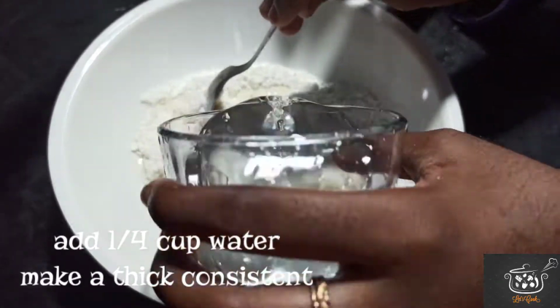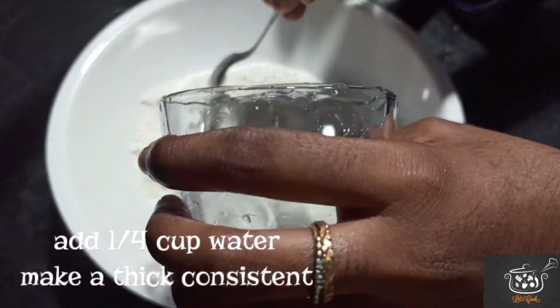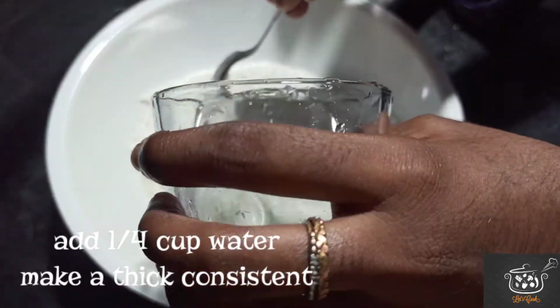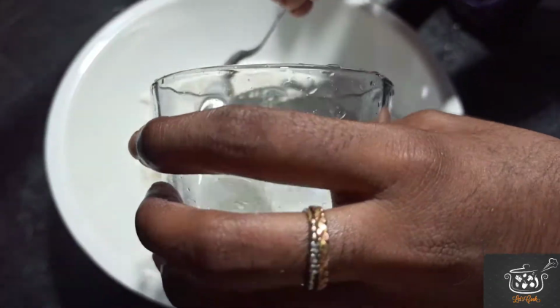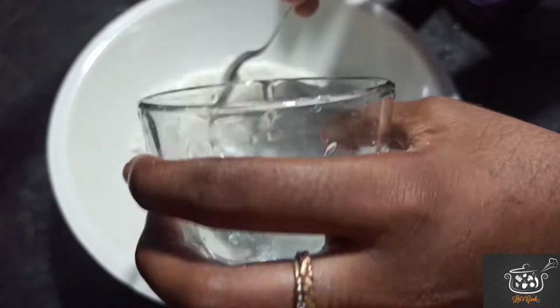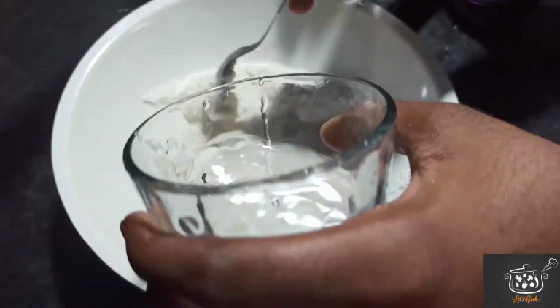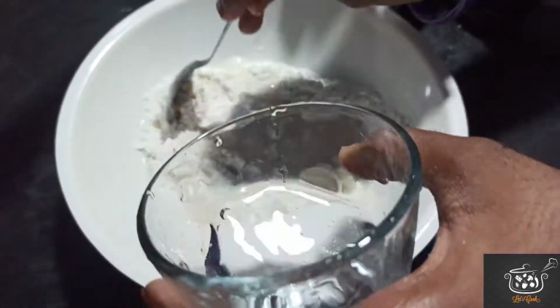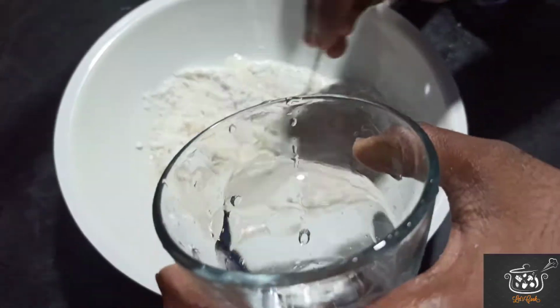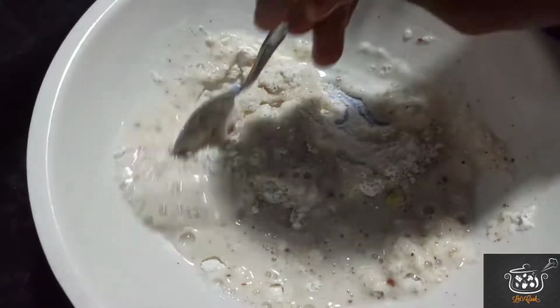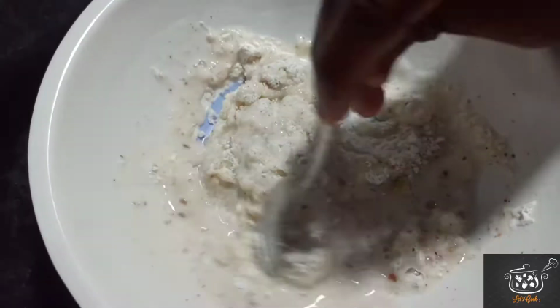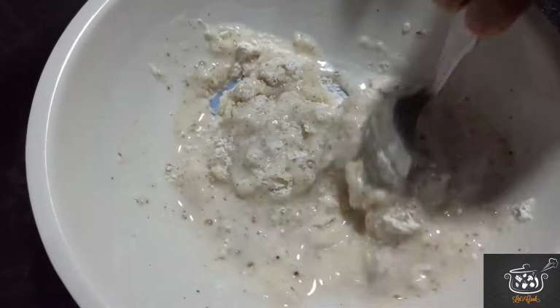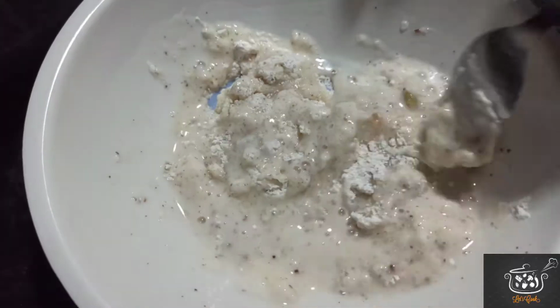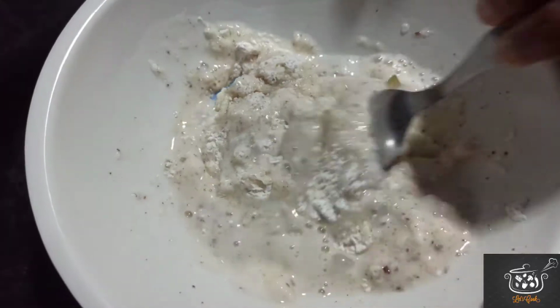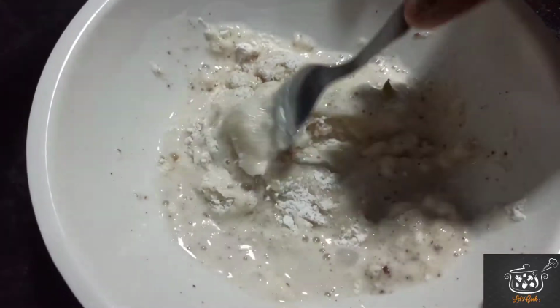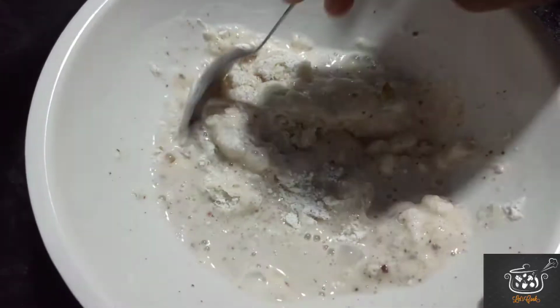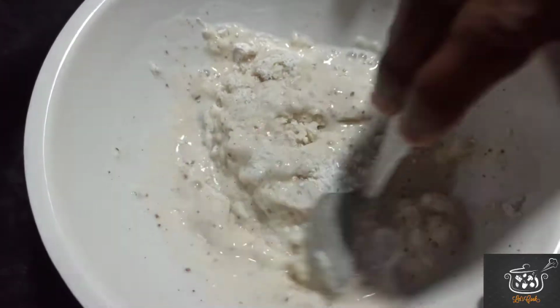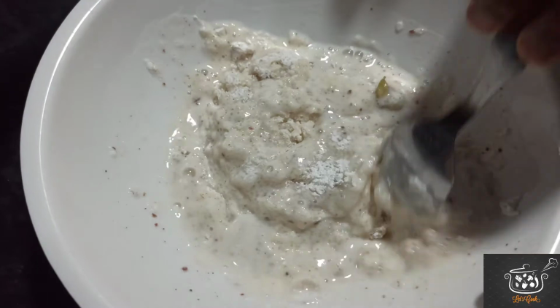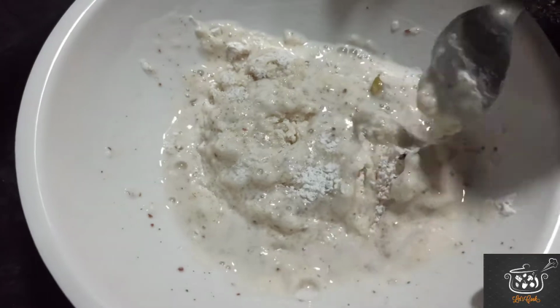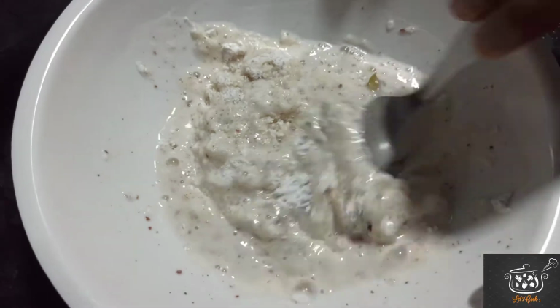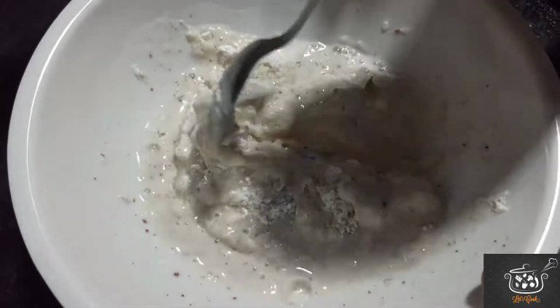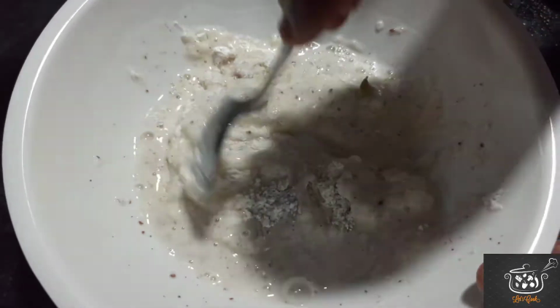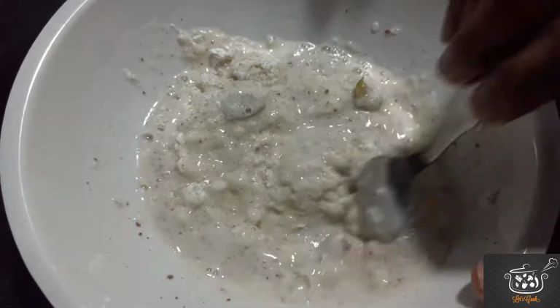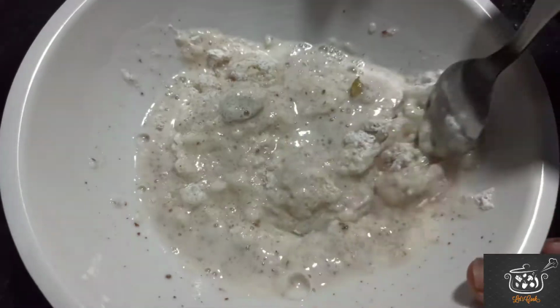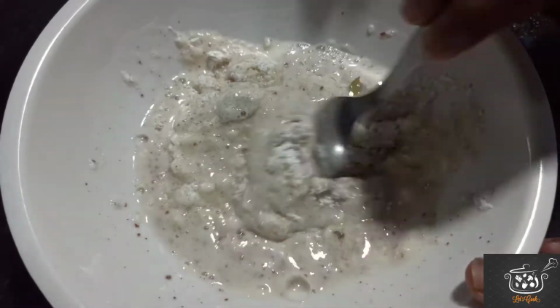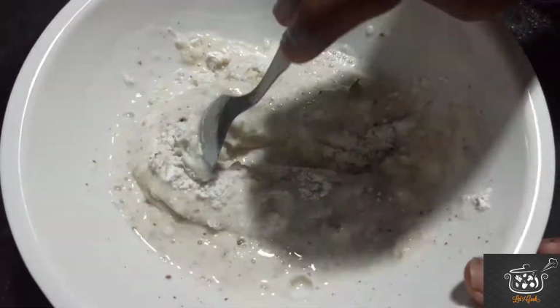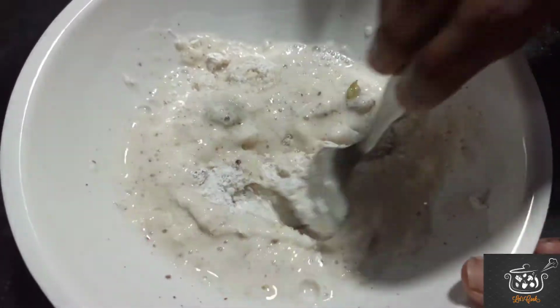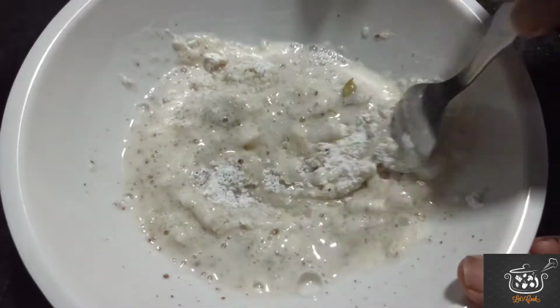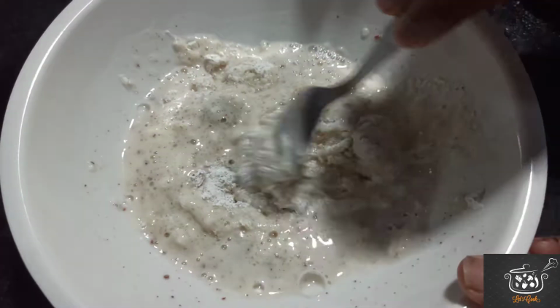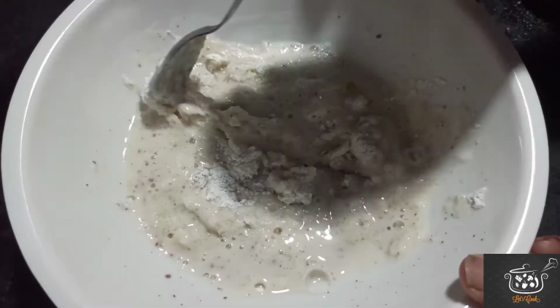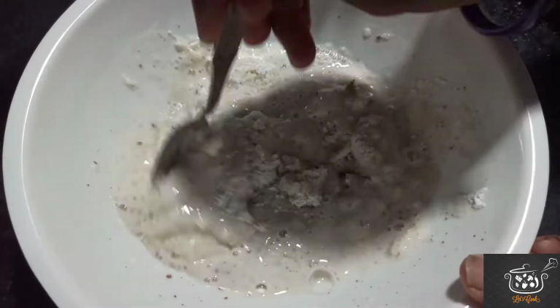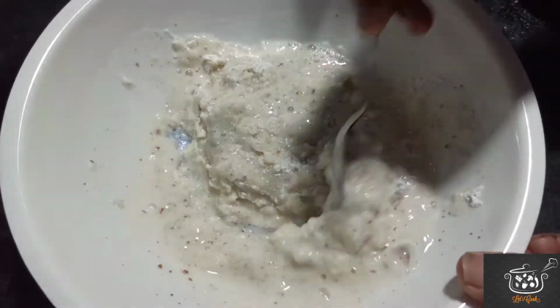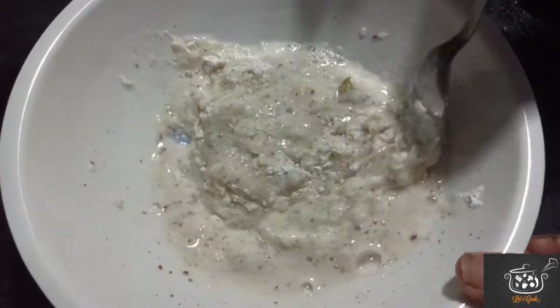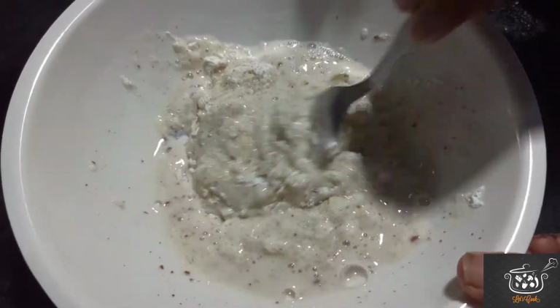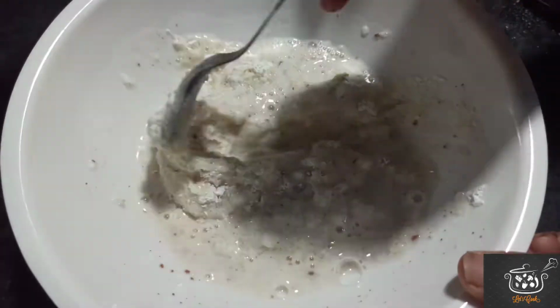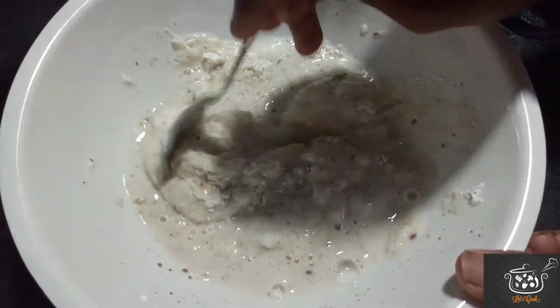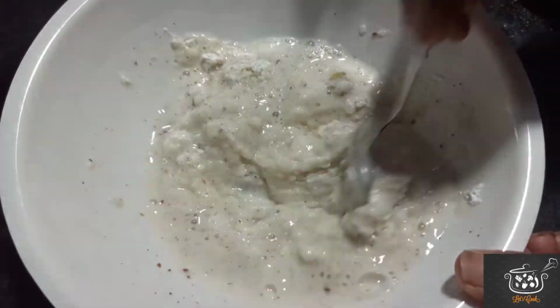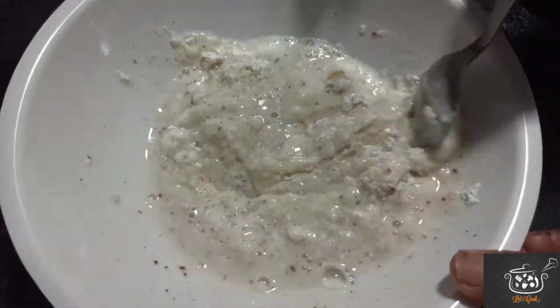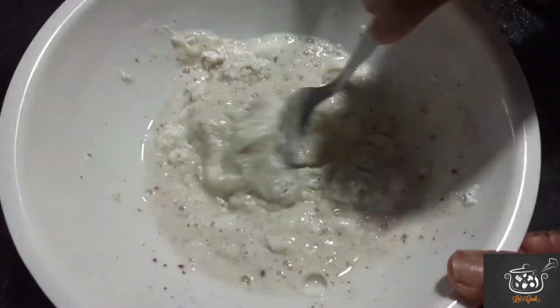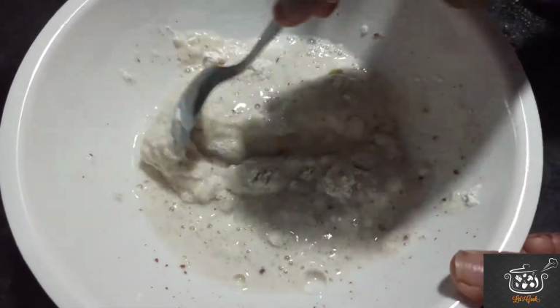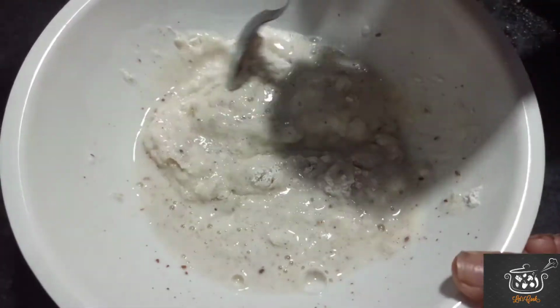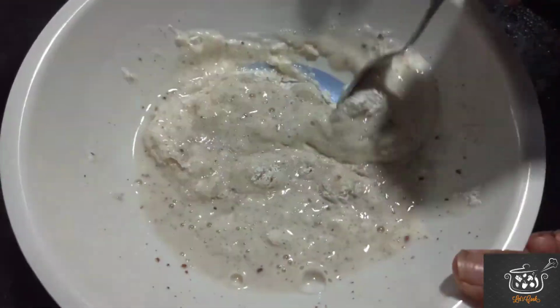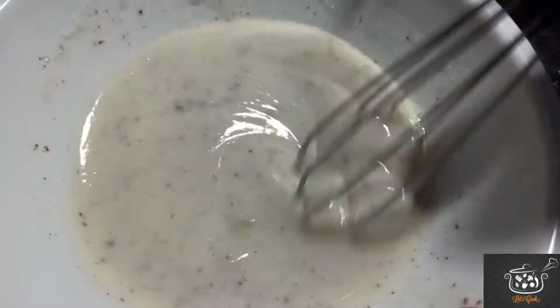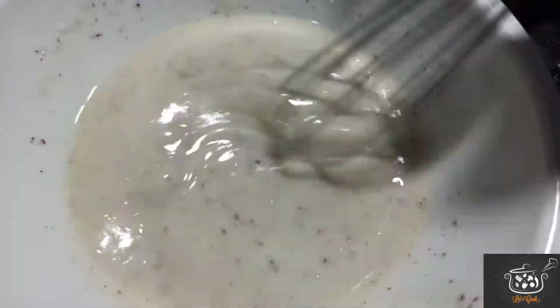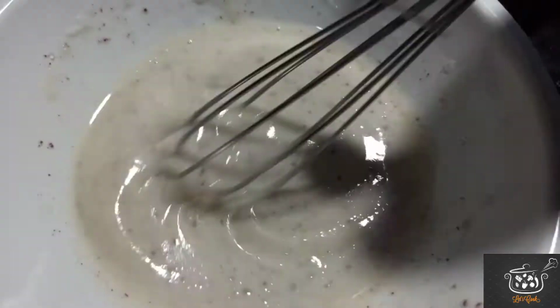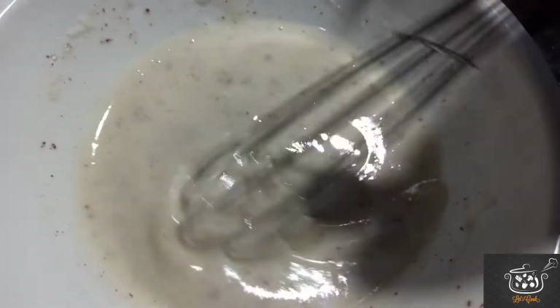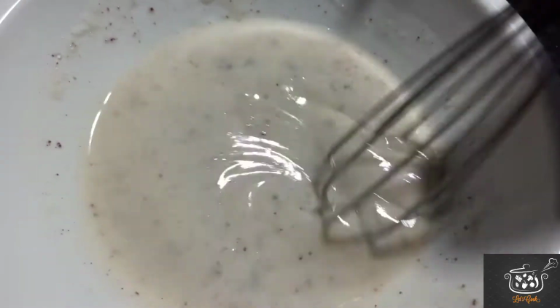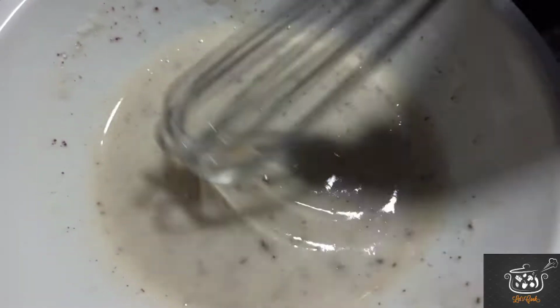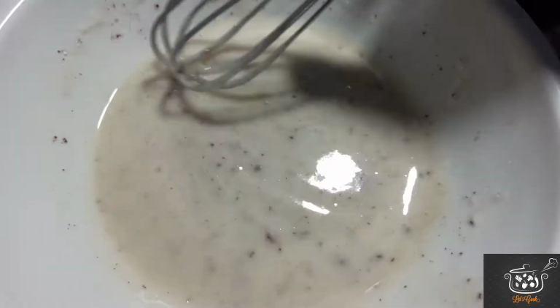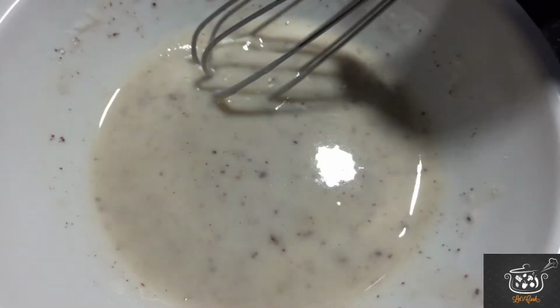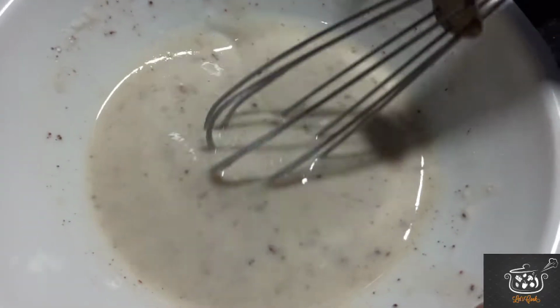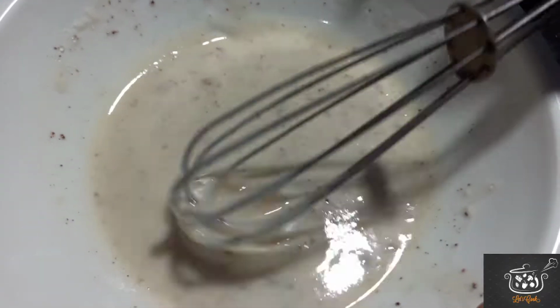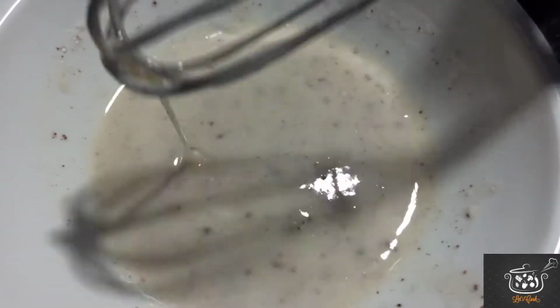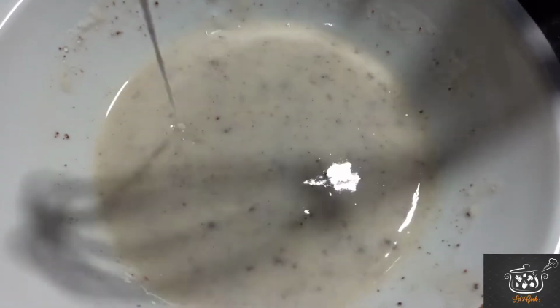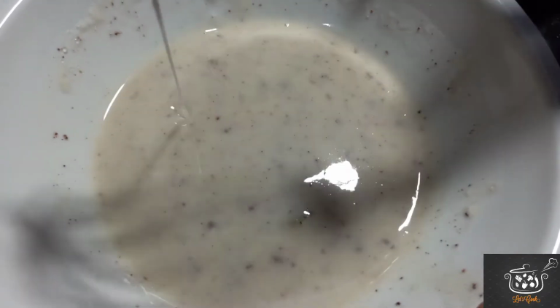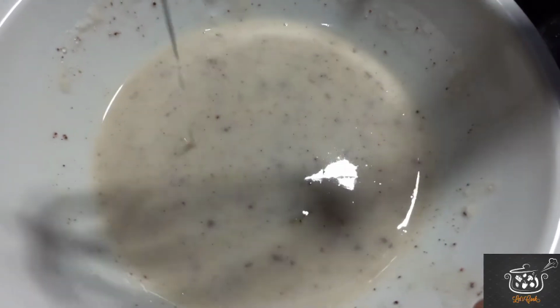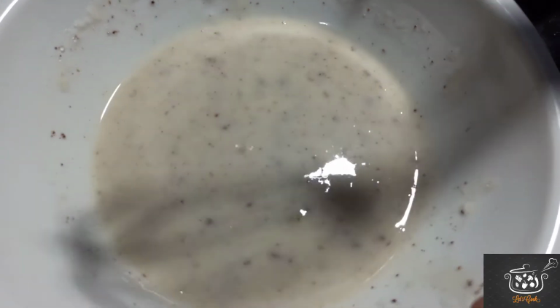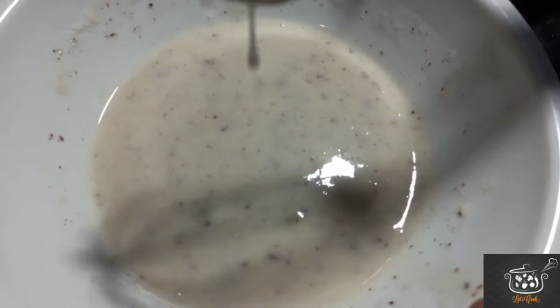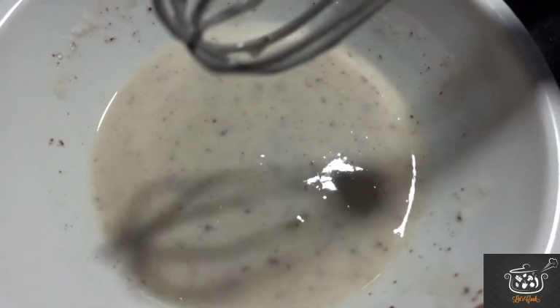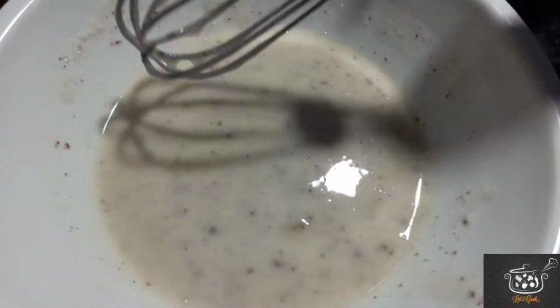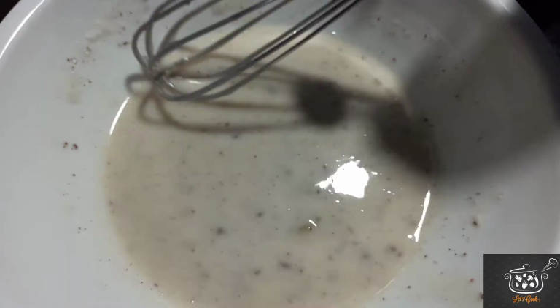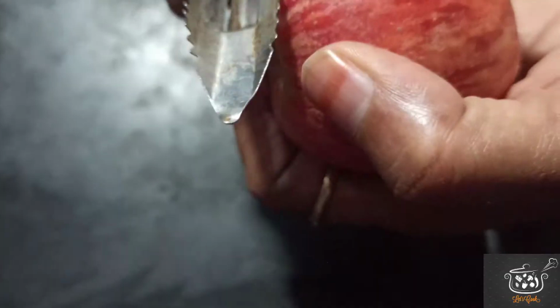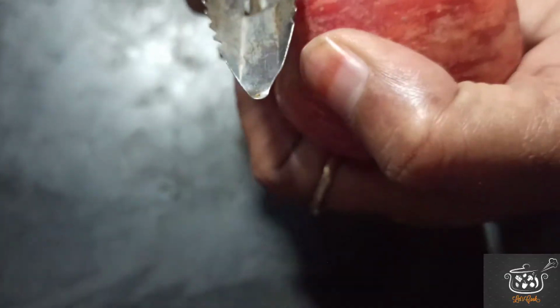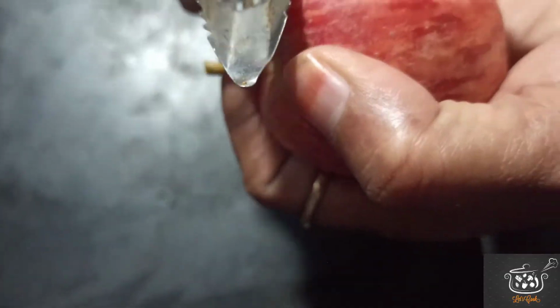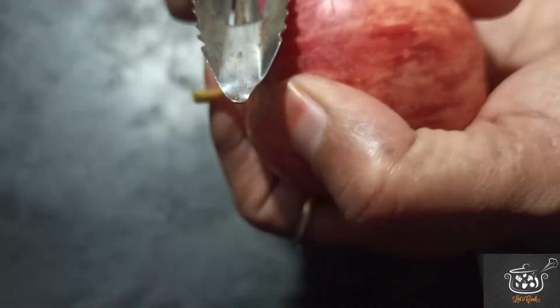Now we will add ¼ cup water. It is a thick consistency. The sugar will also melt.